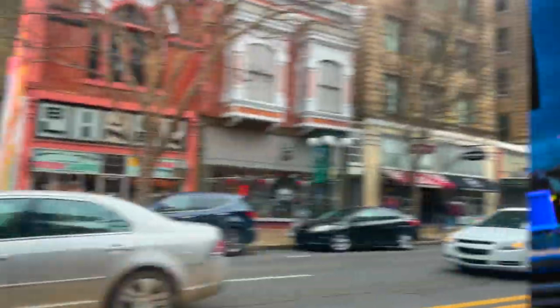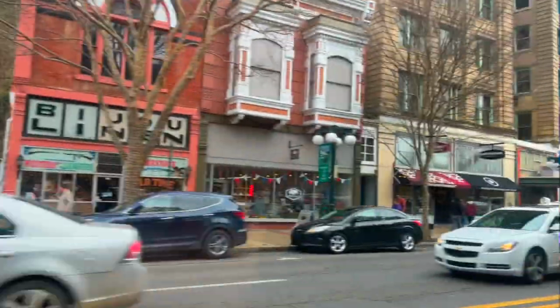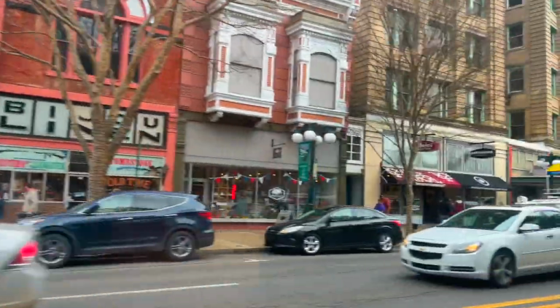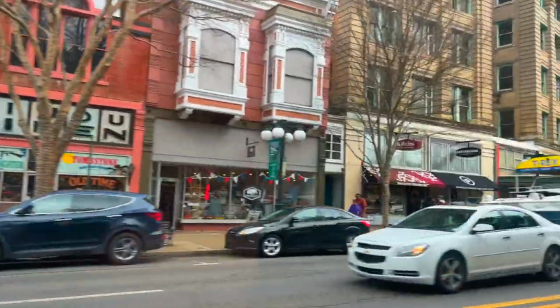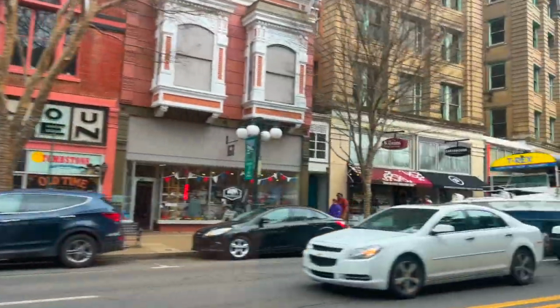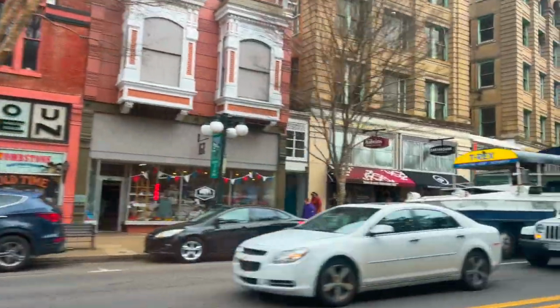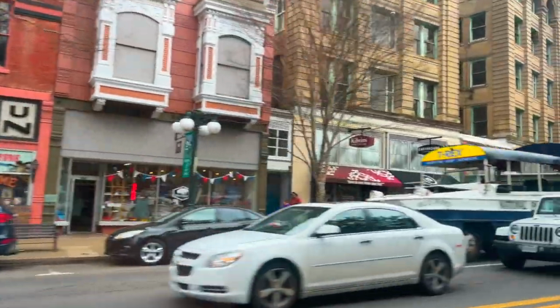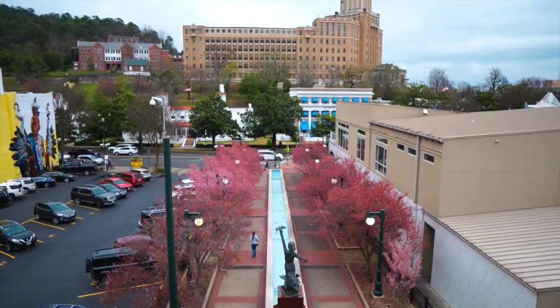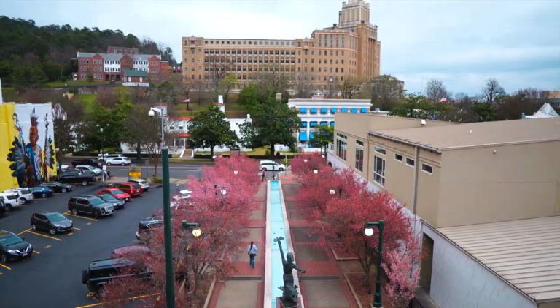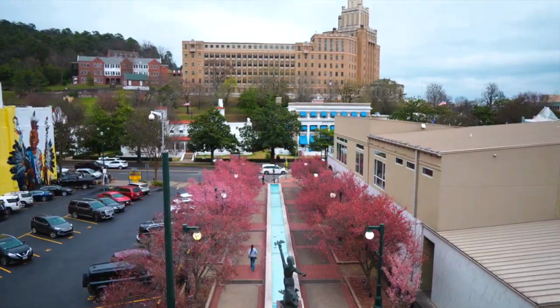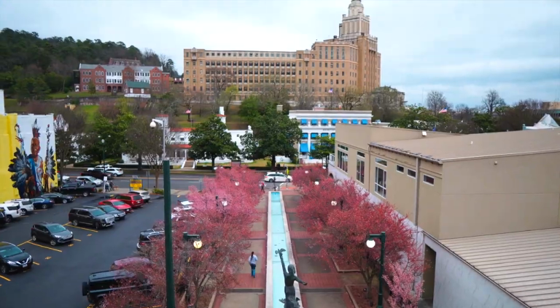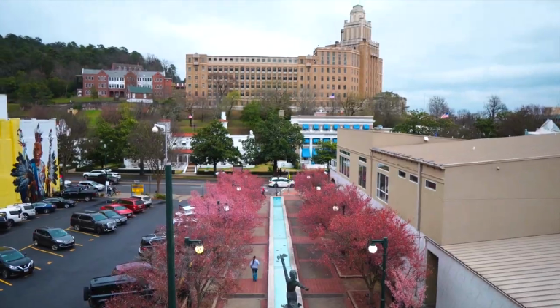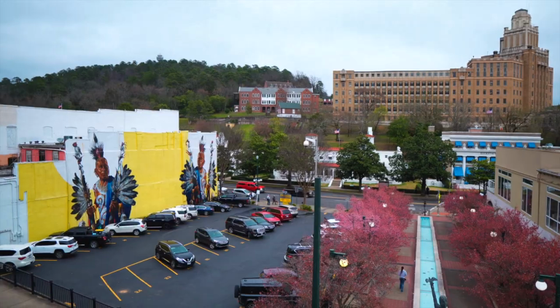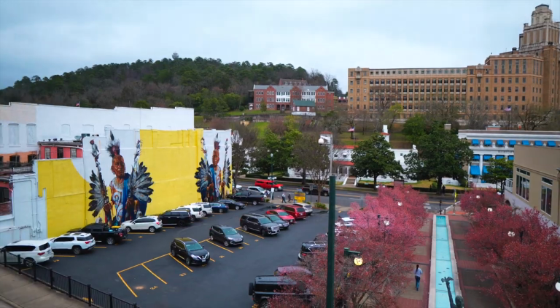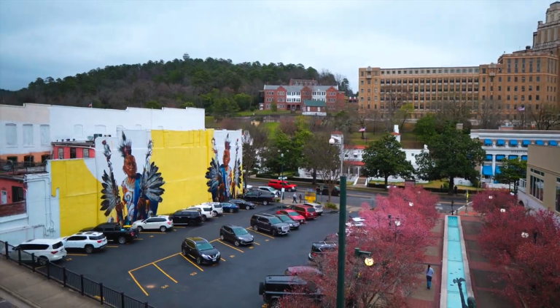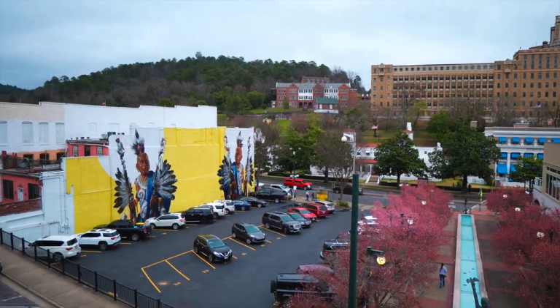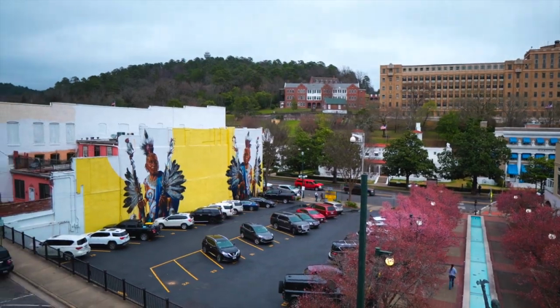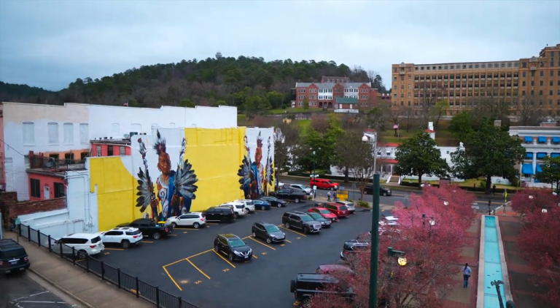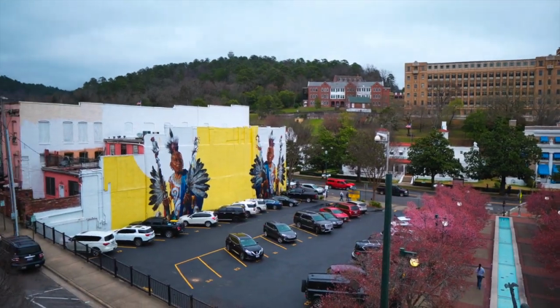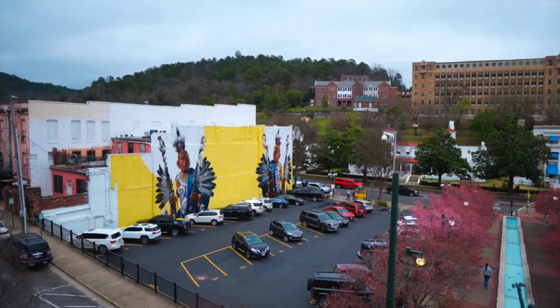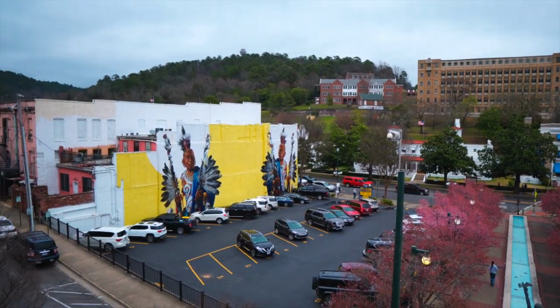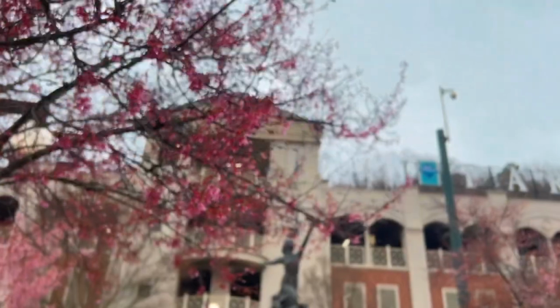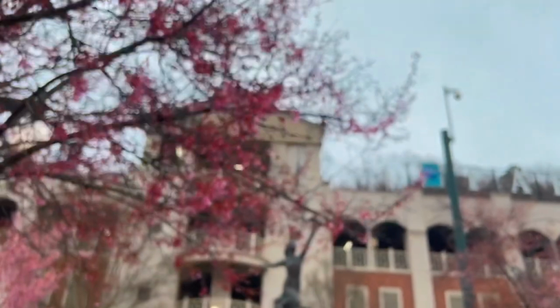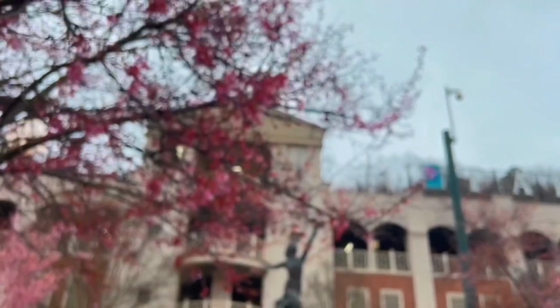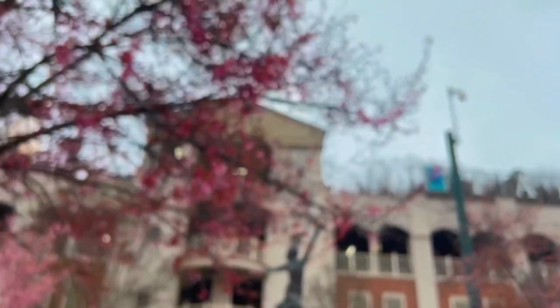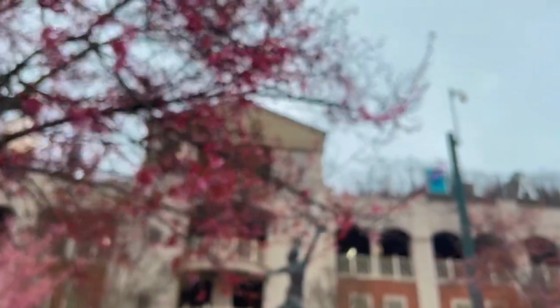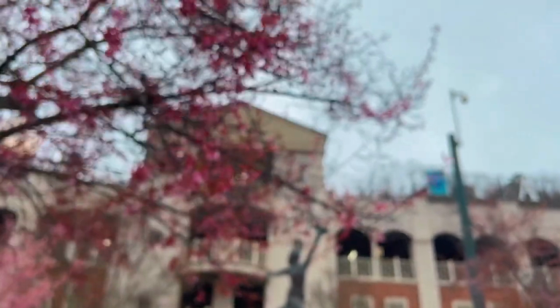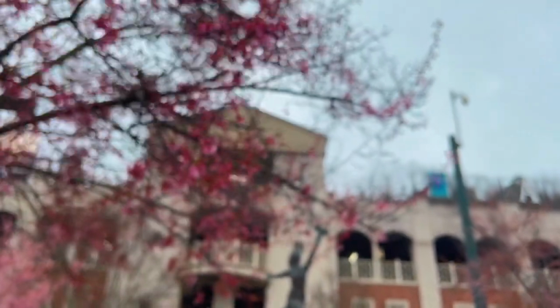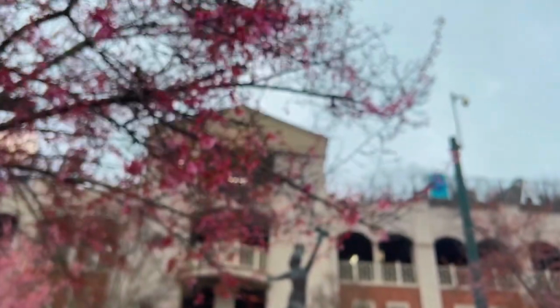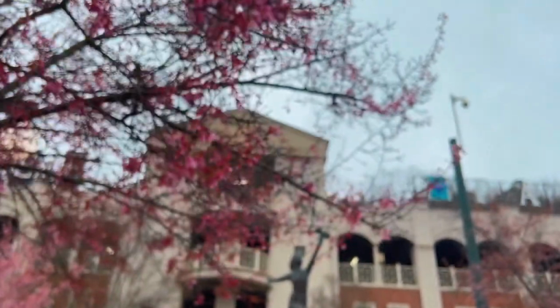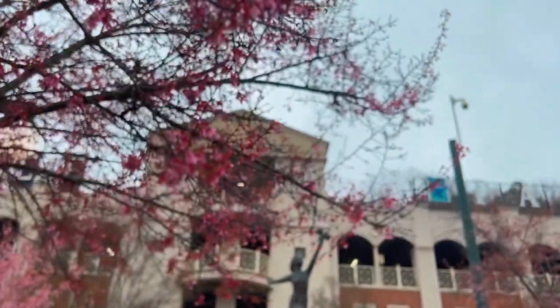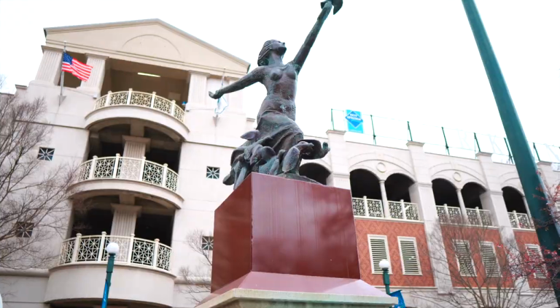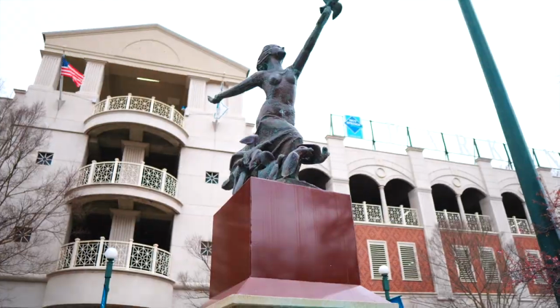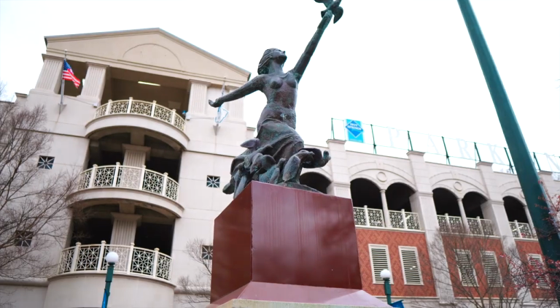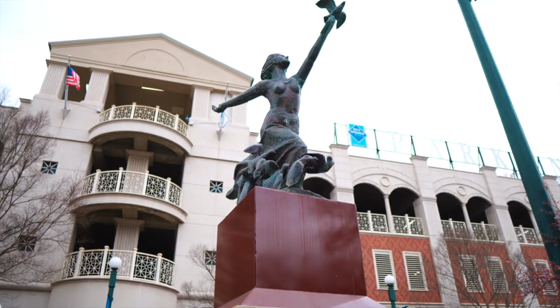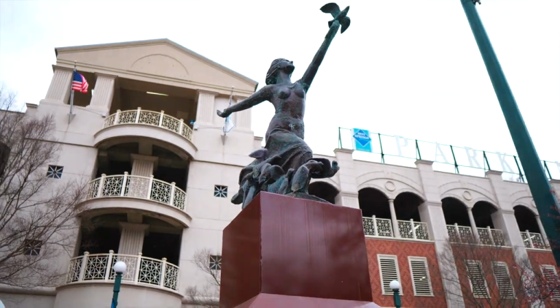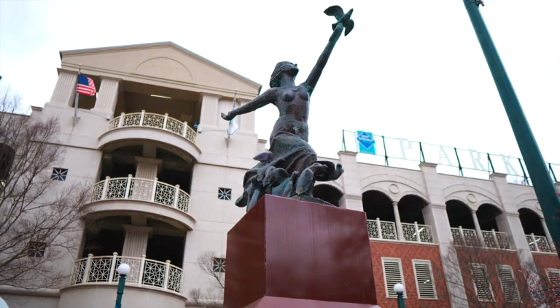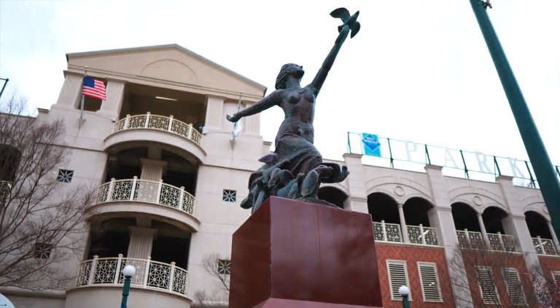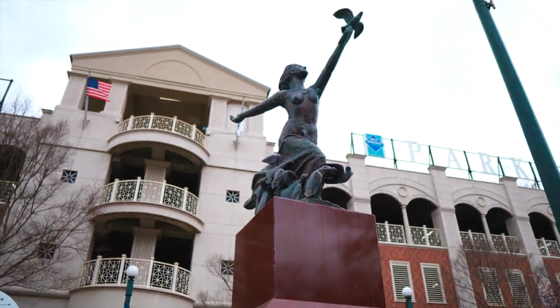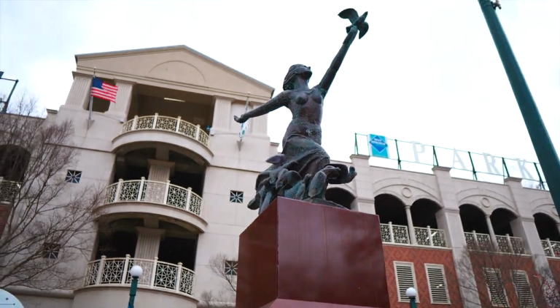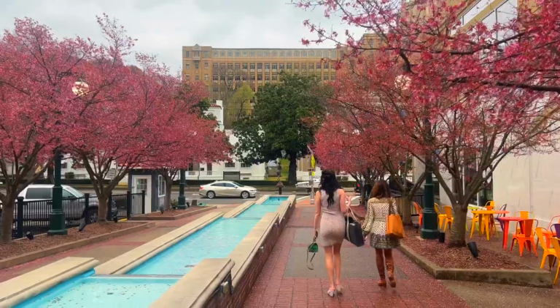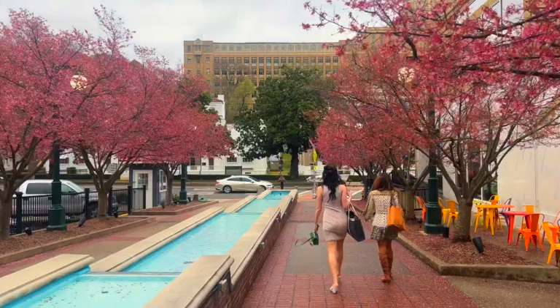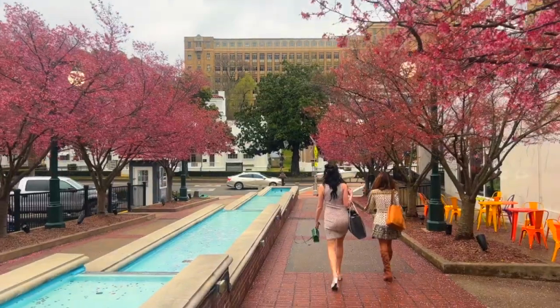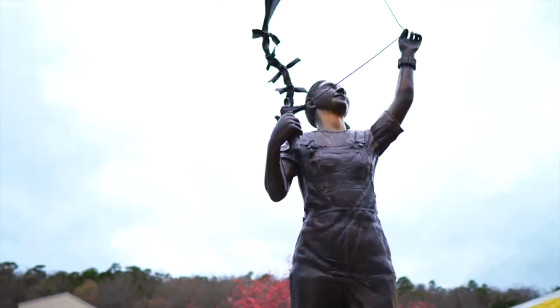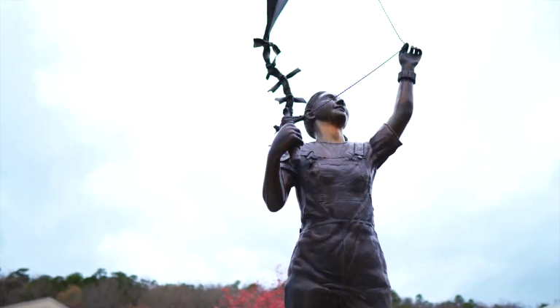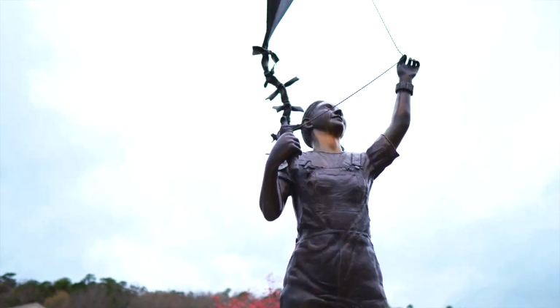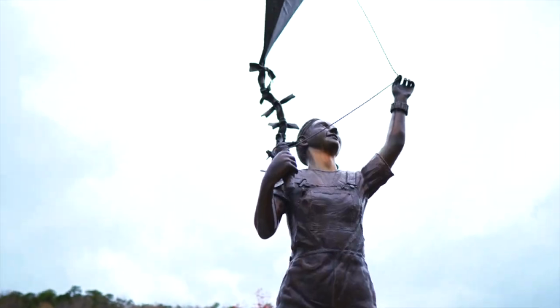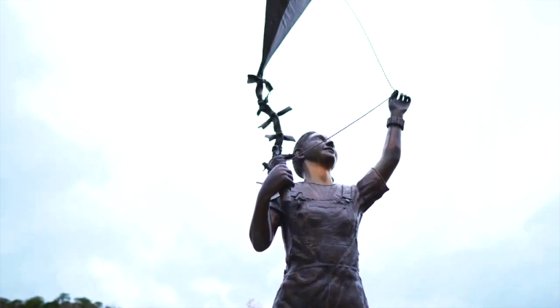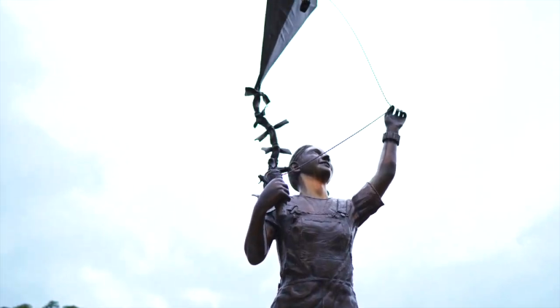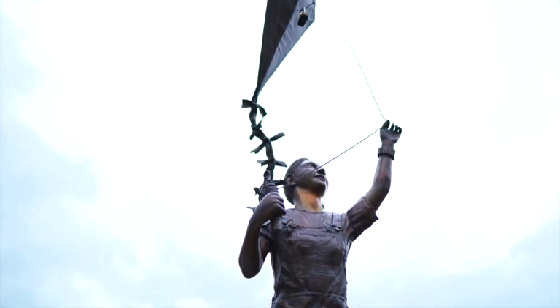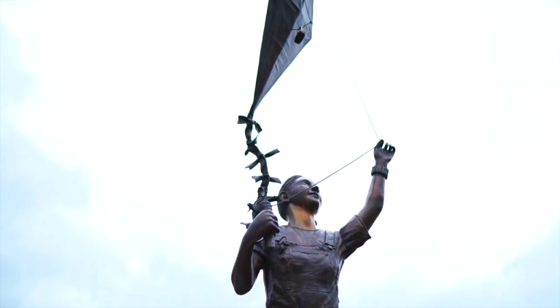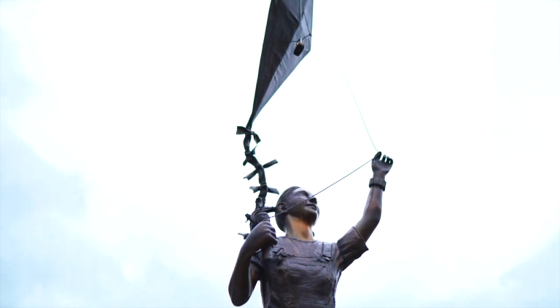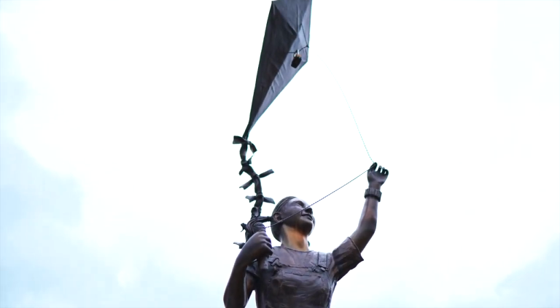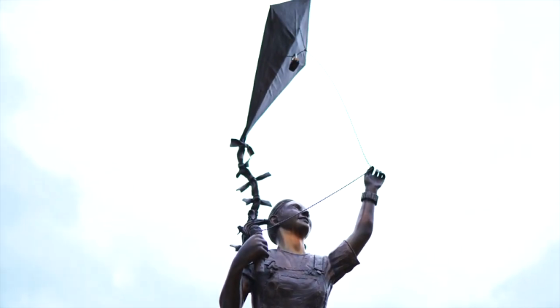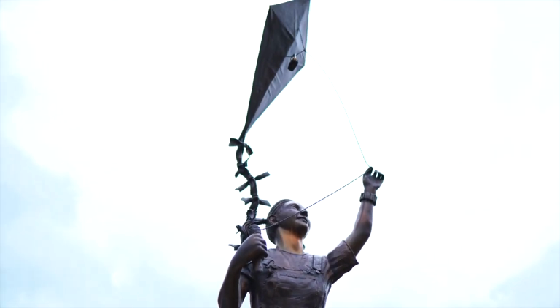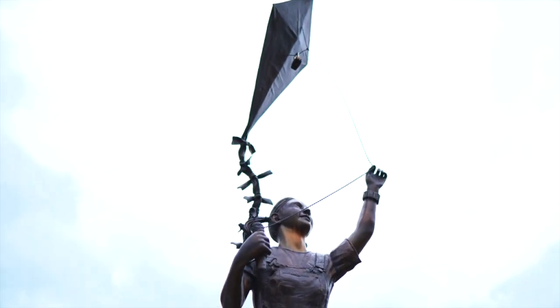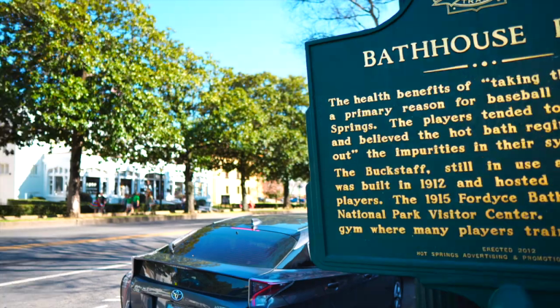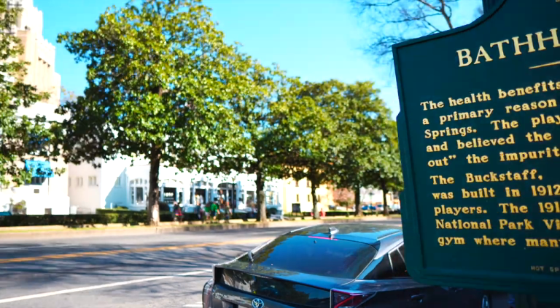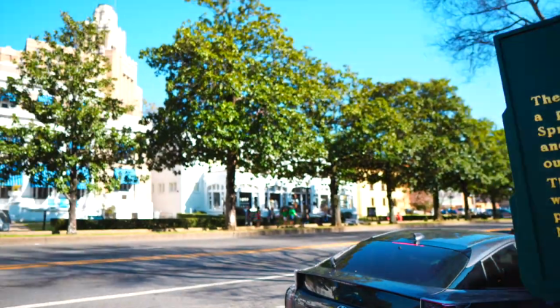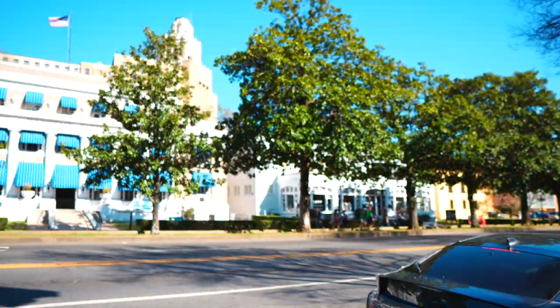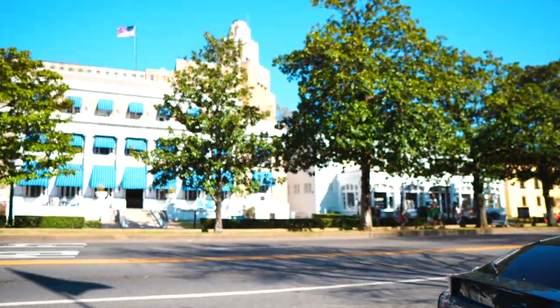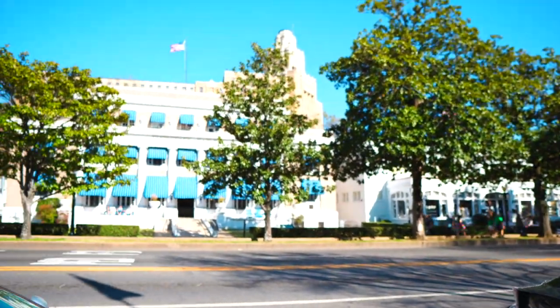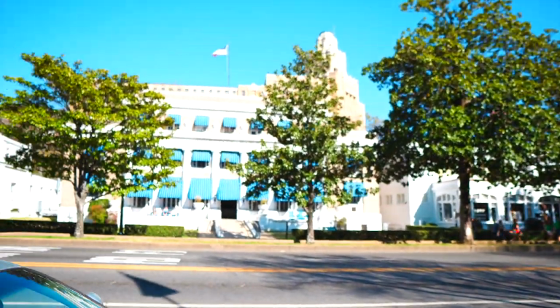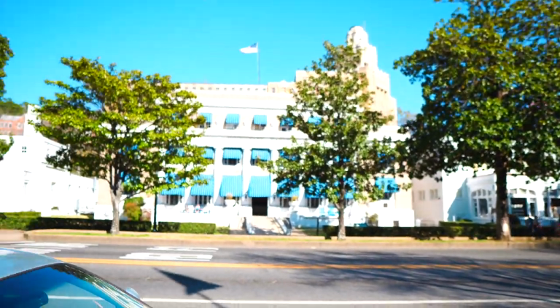After all that St. Paddy's Day fun, we were ready for something a bit more mellow the next day. So we headed to Bathhouse Row for a nice healing soak.